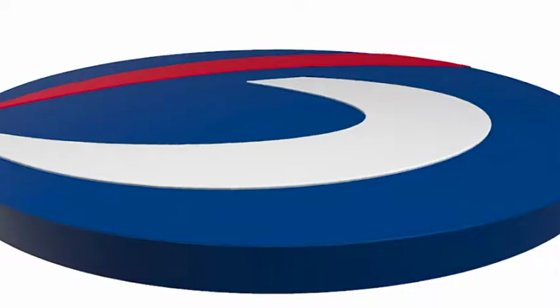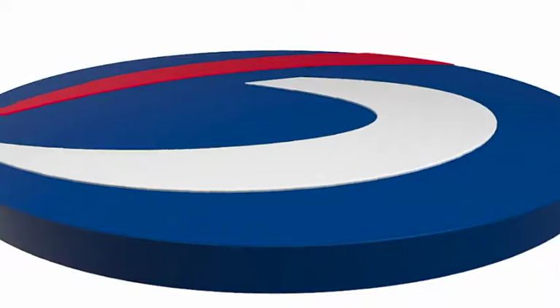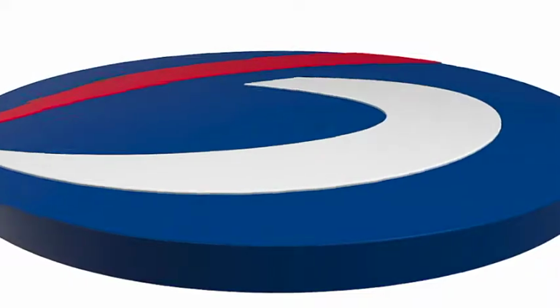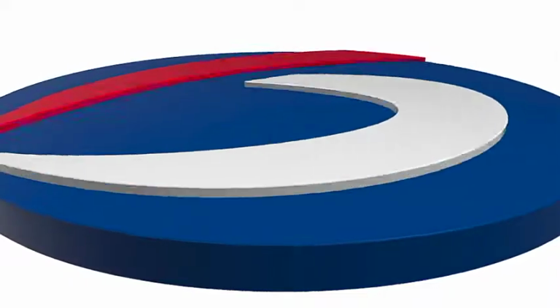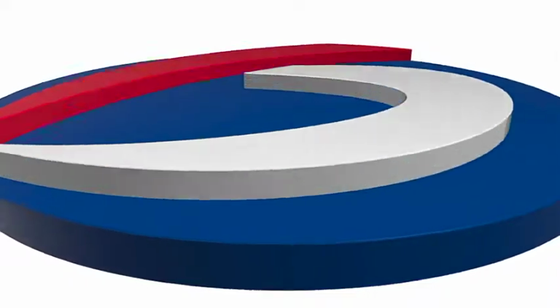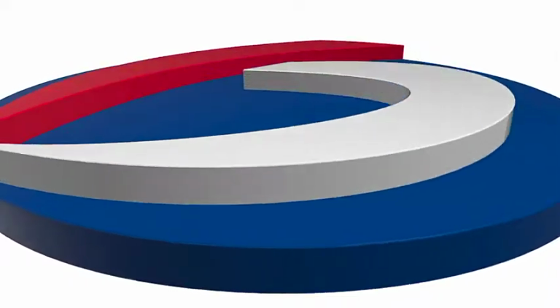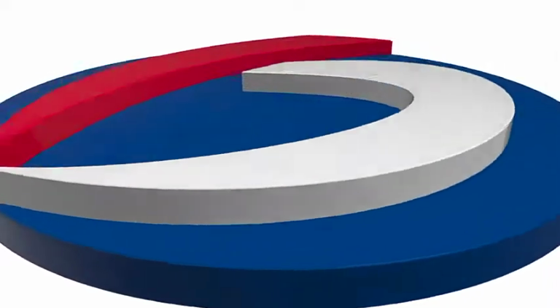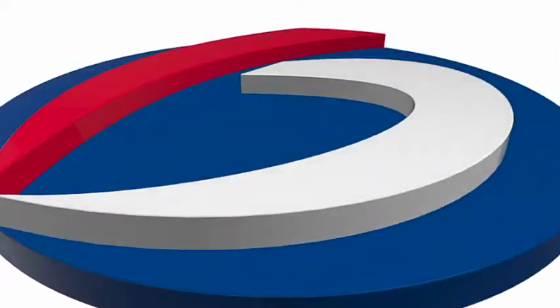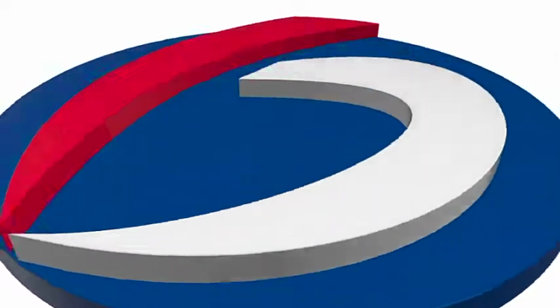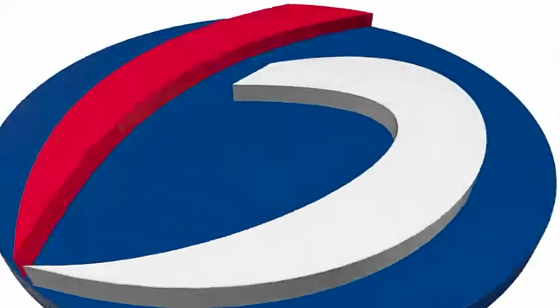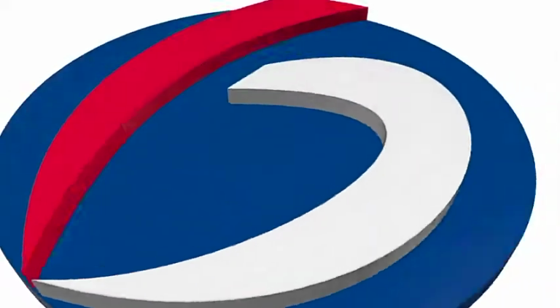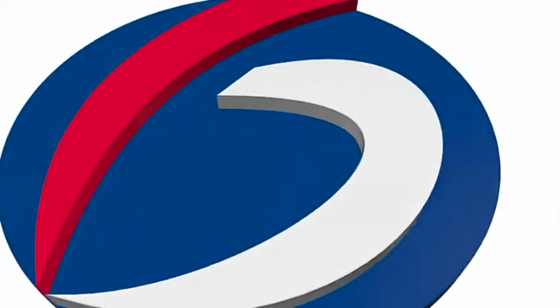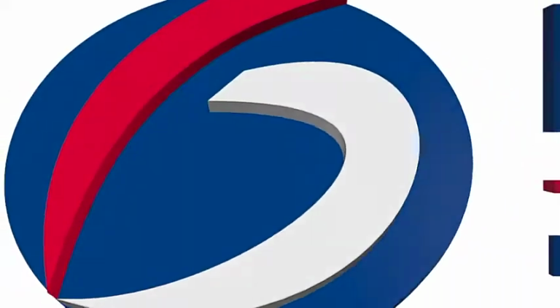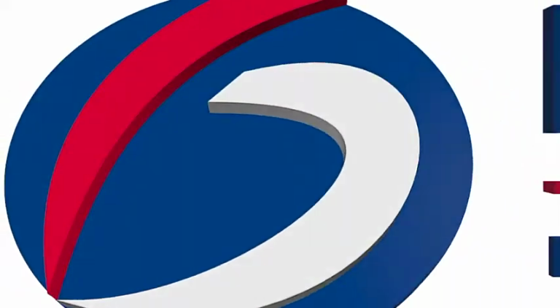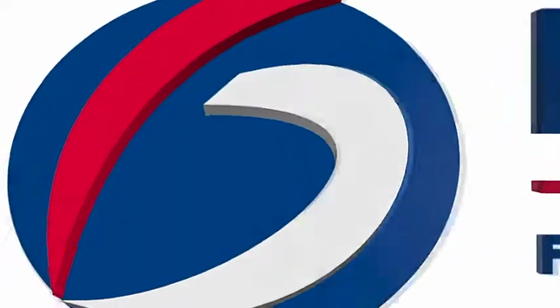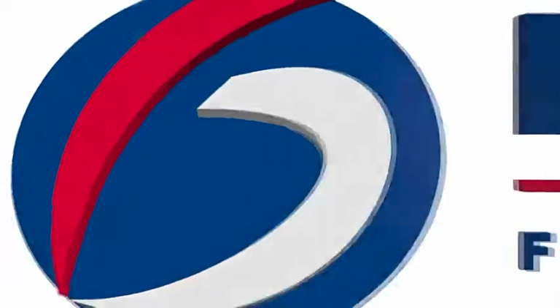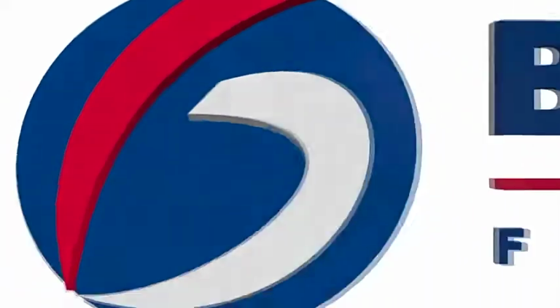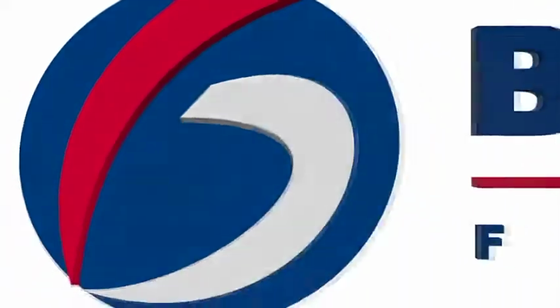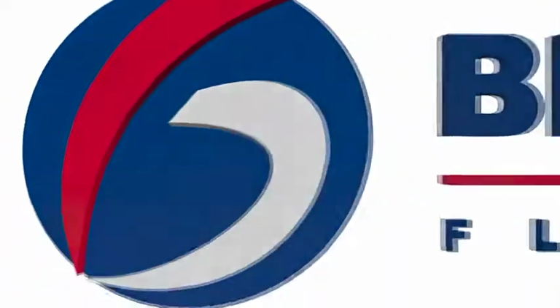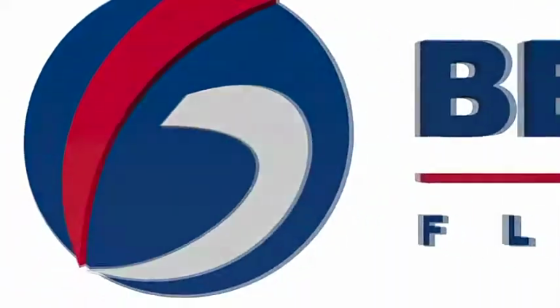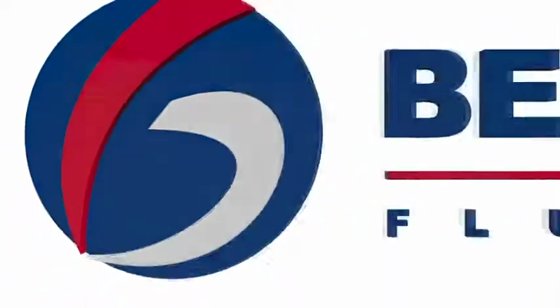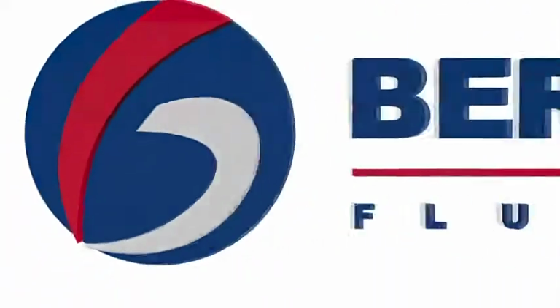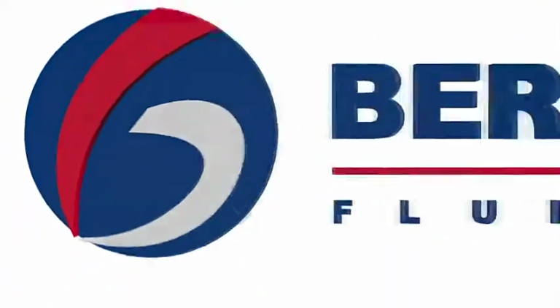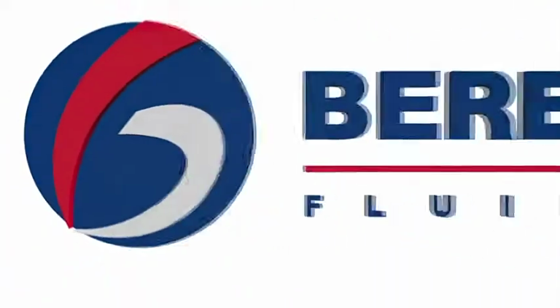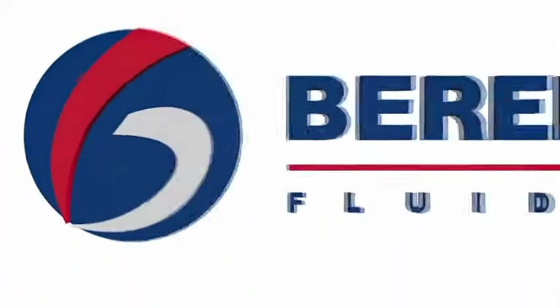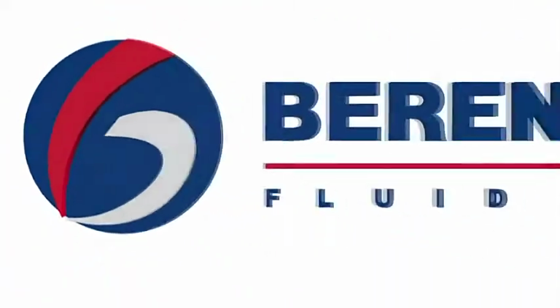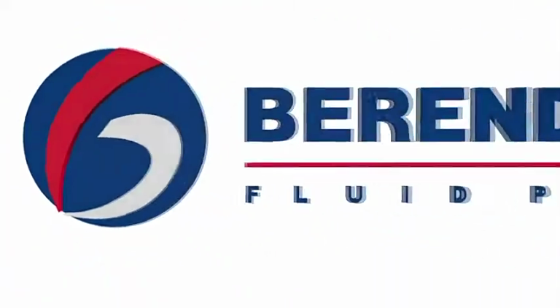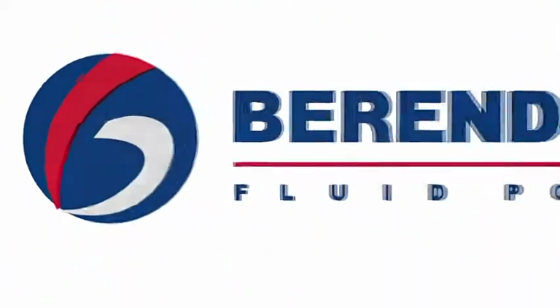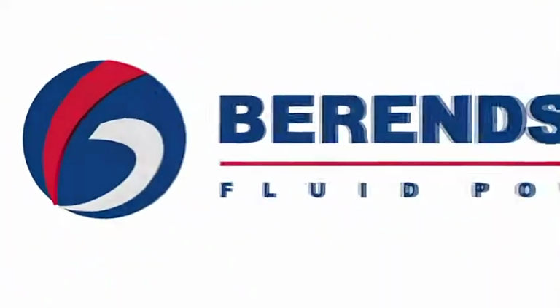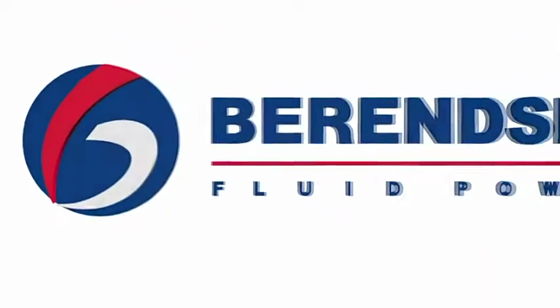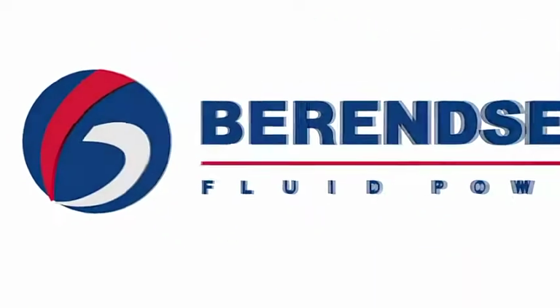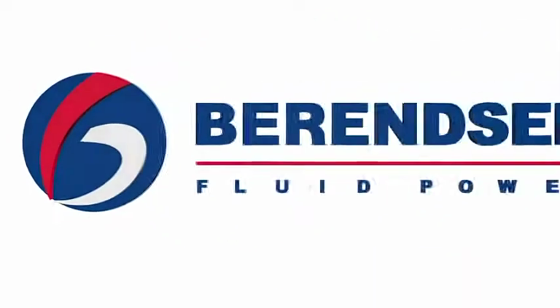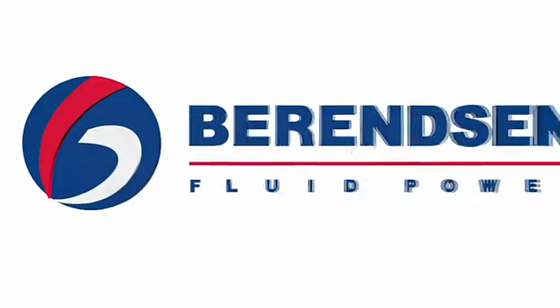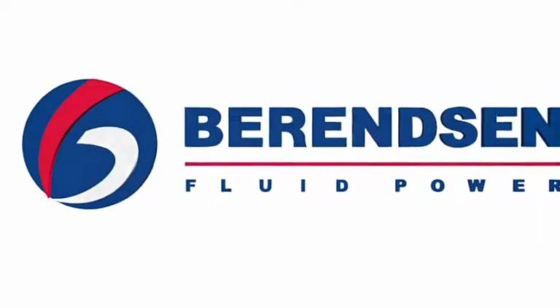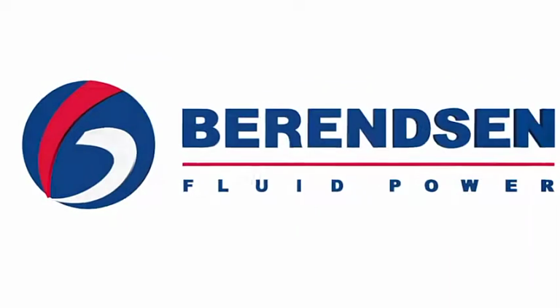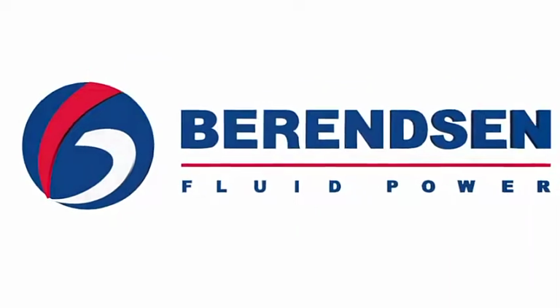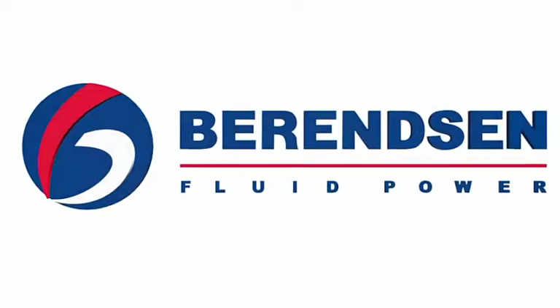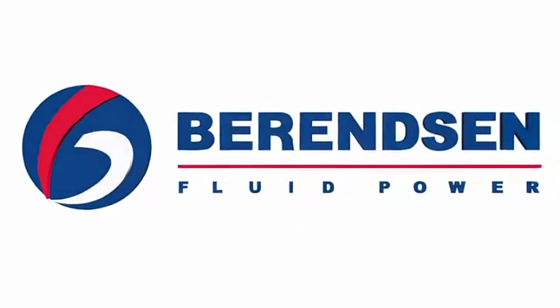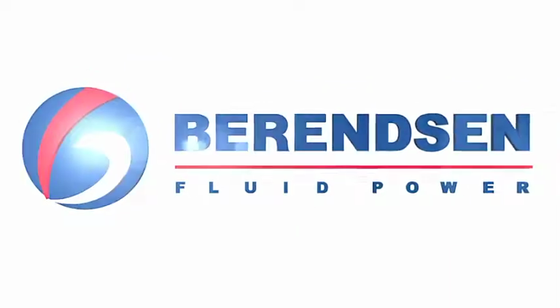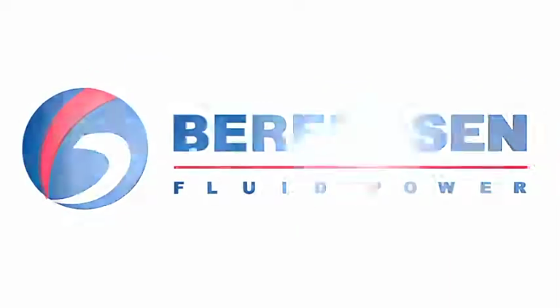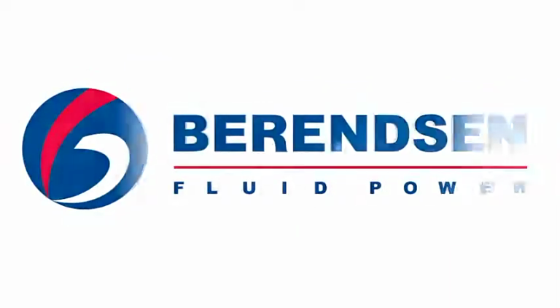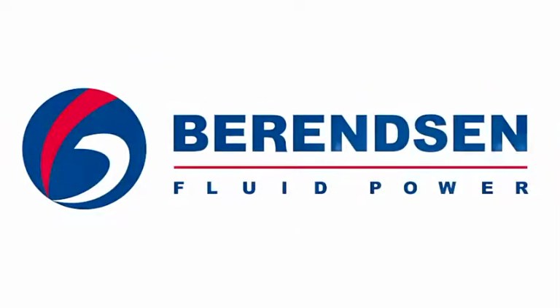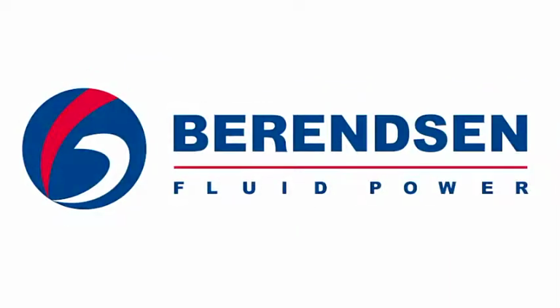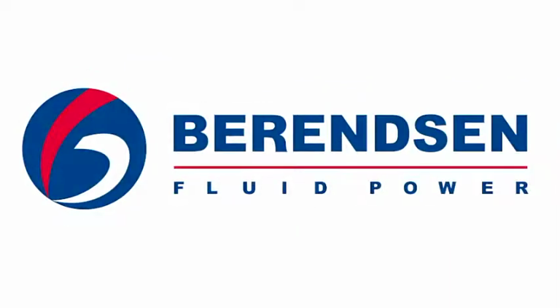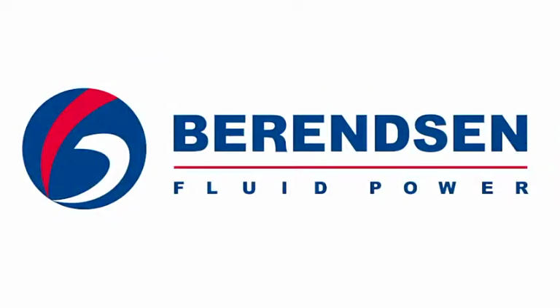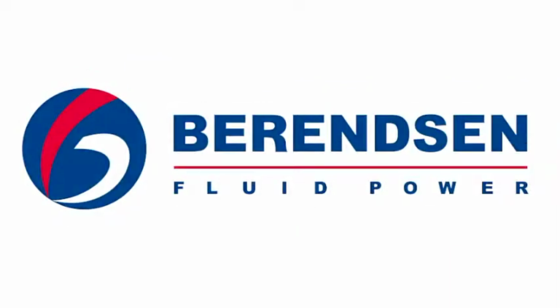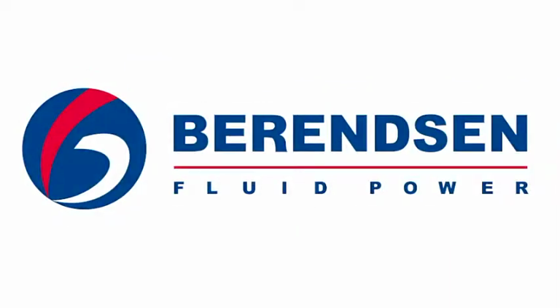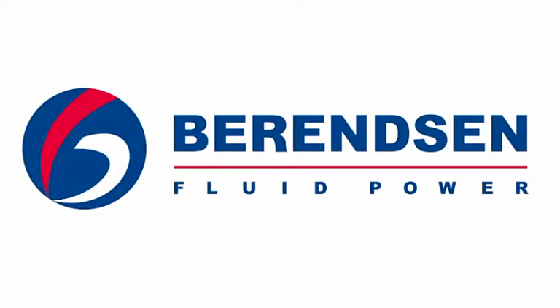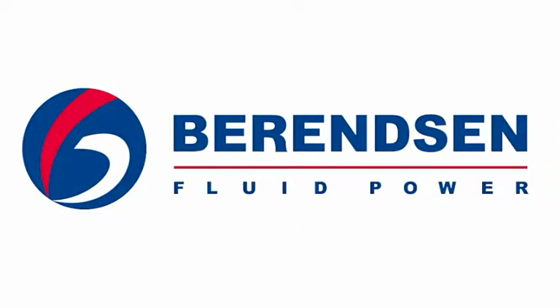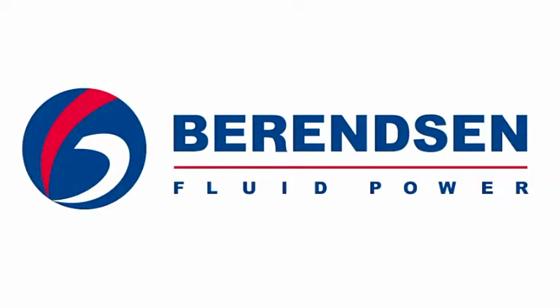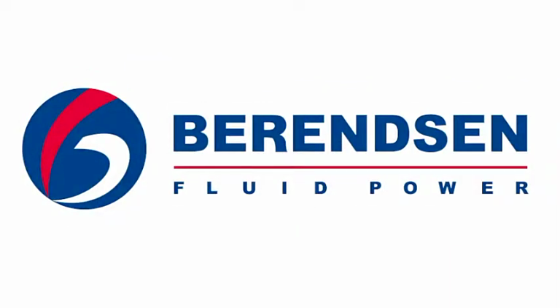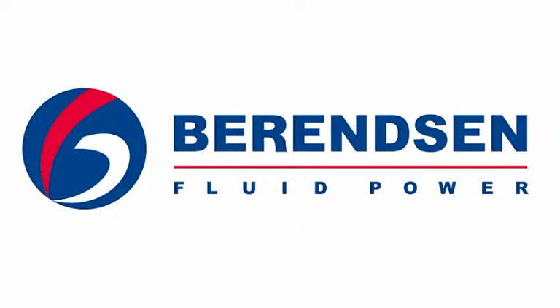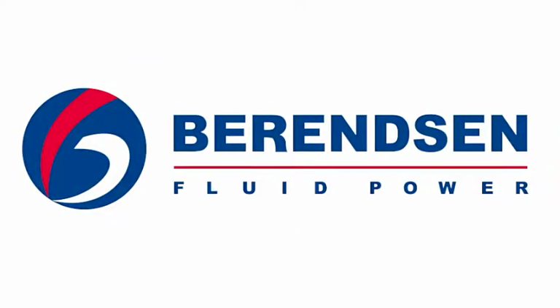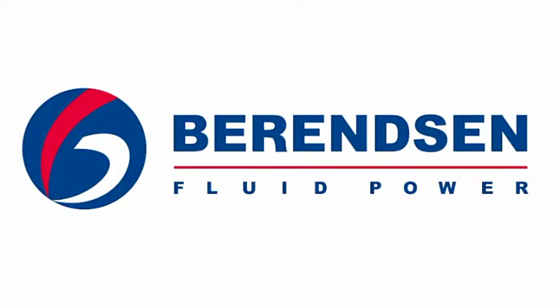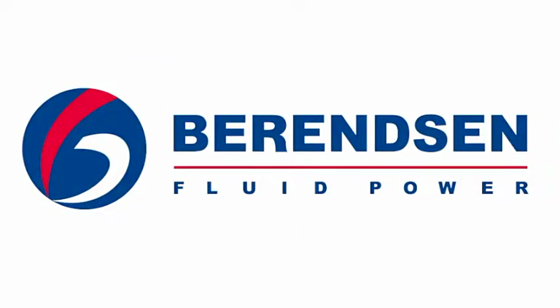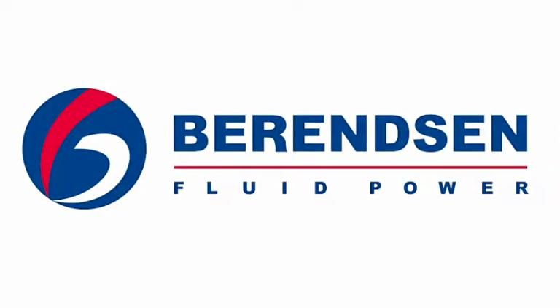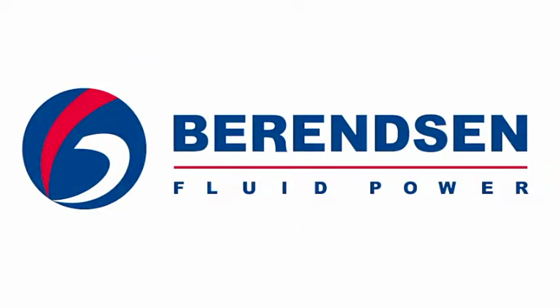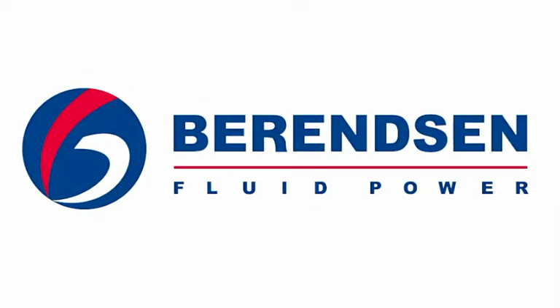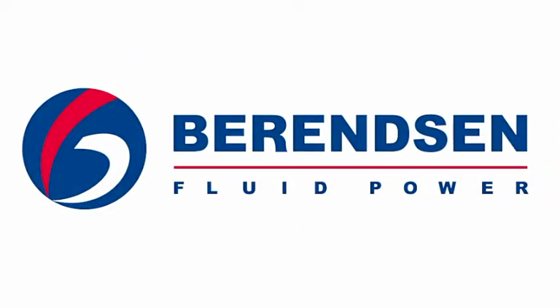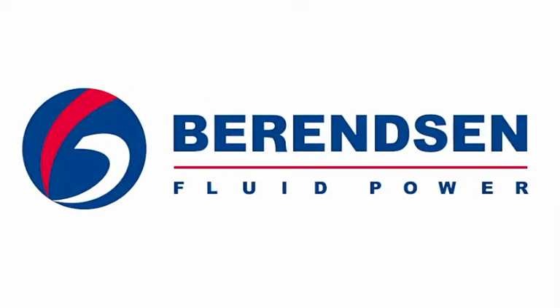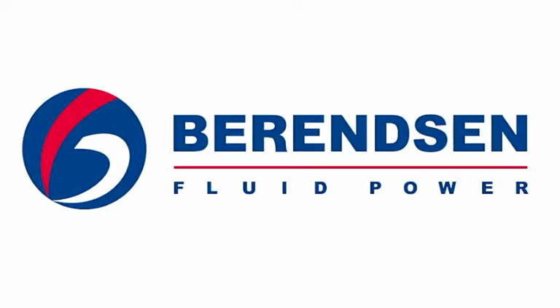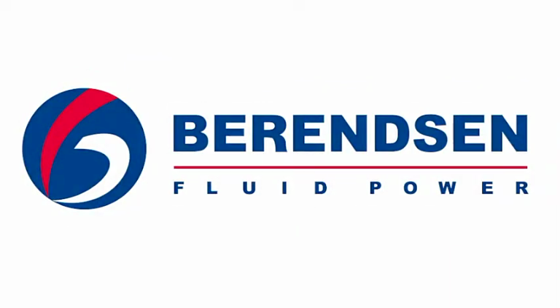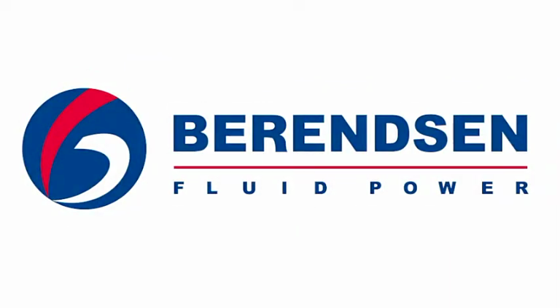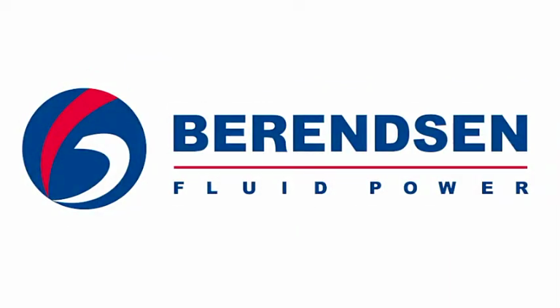Berenson Cylinder Repairs. High Precision. Fast Turnaround. Quality Guaranteed.